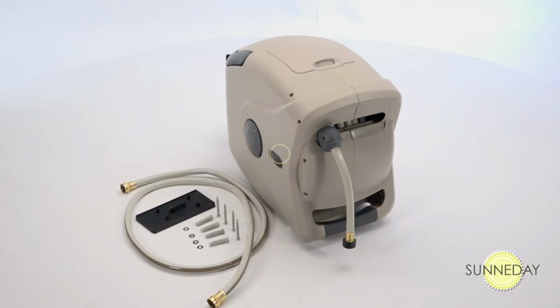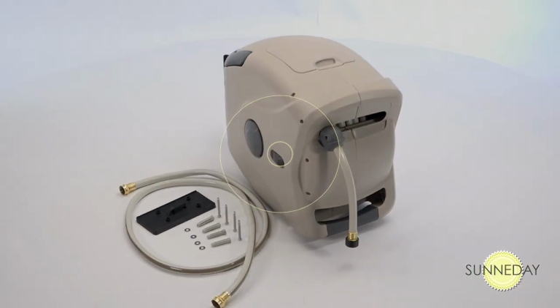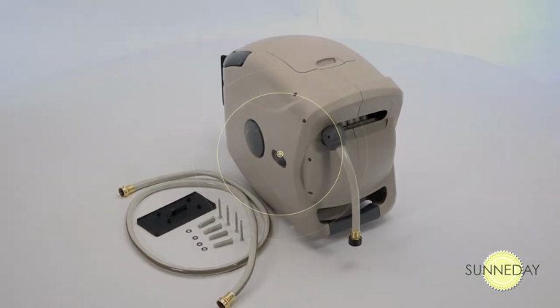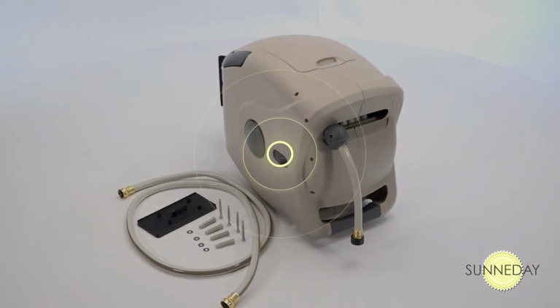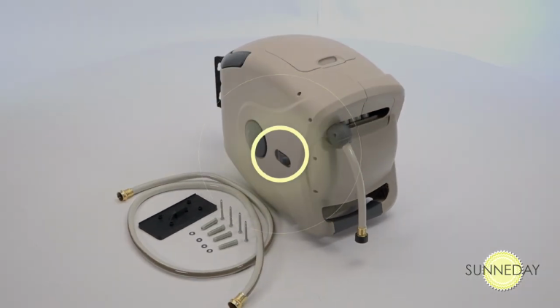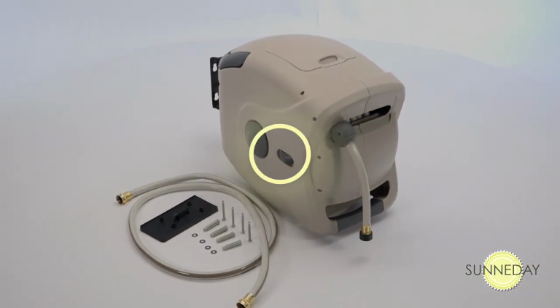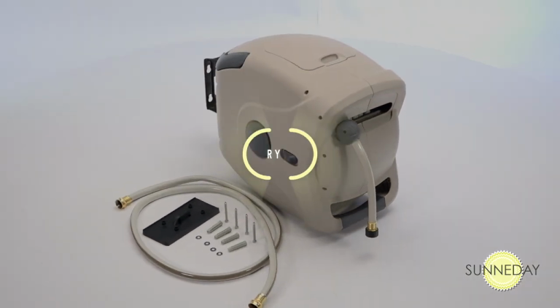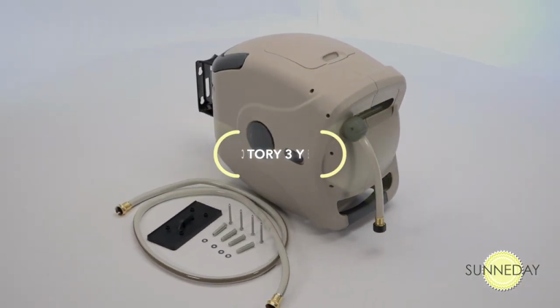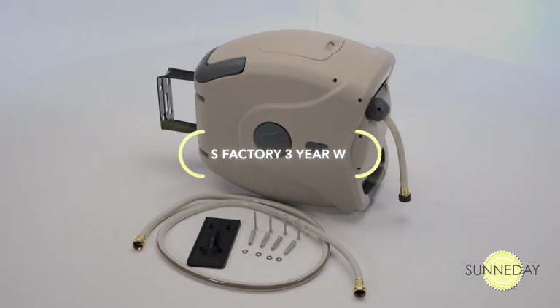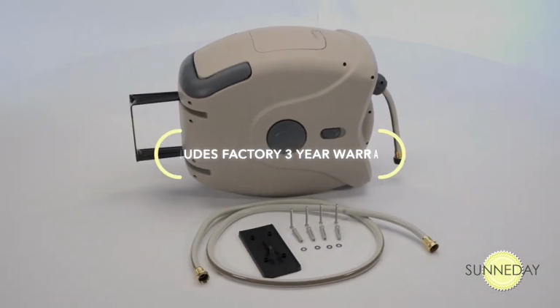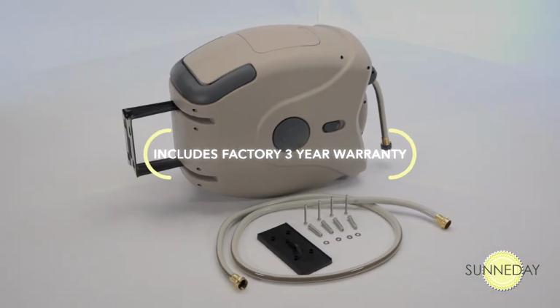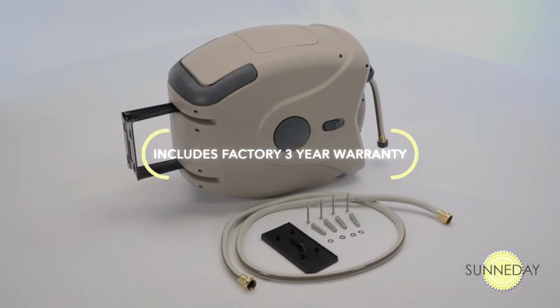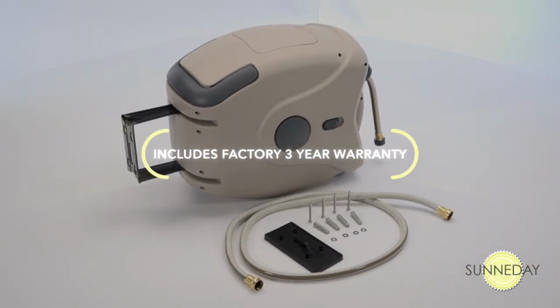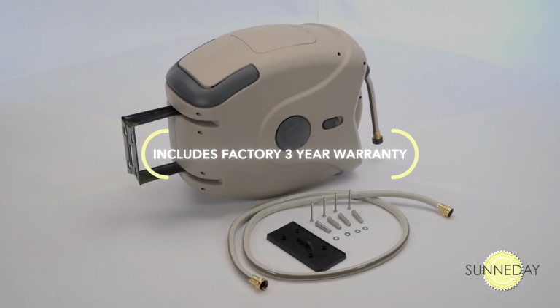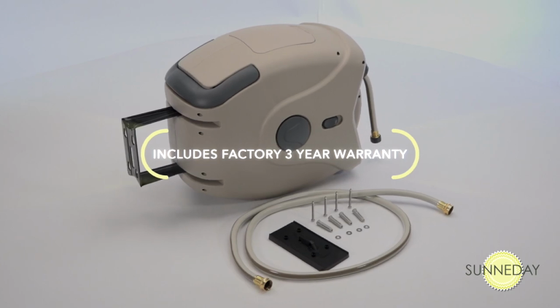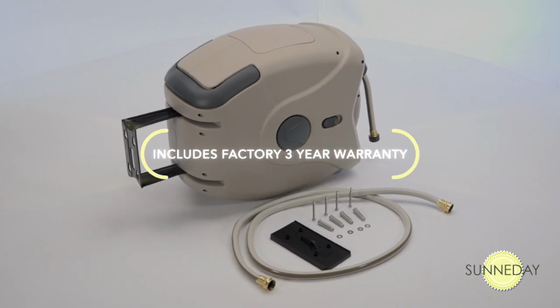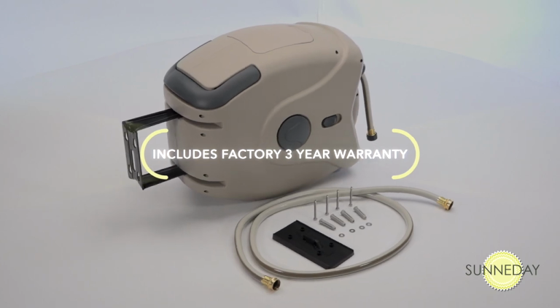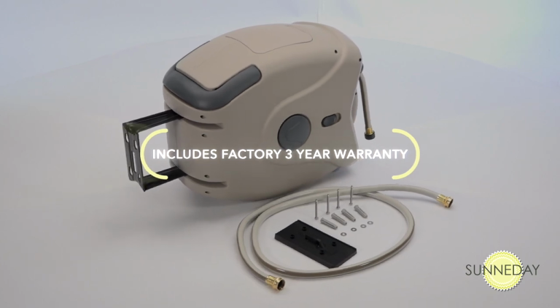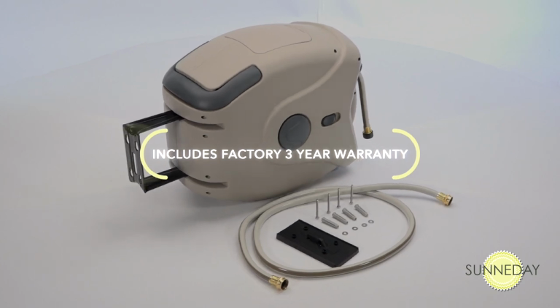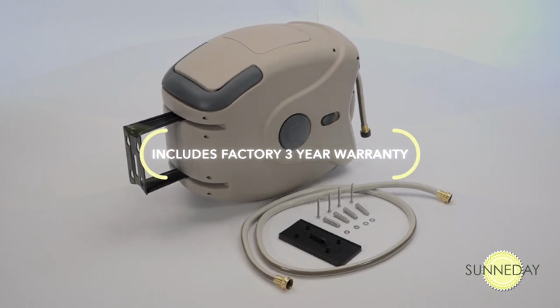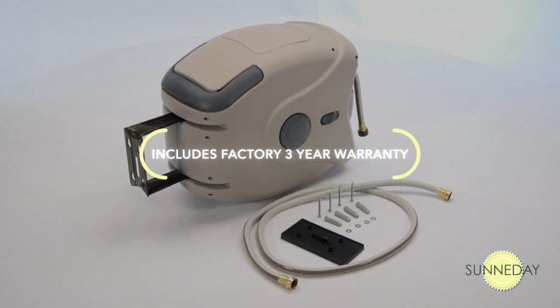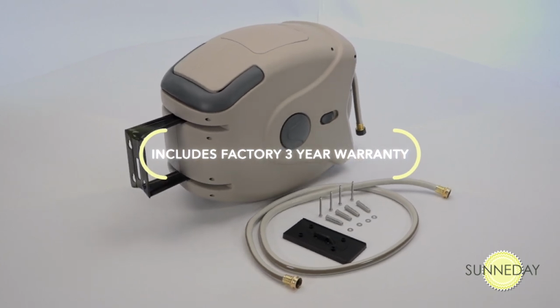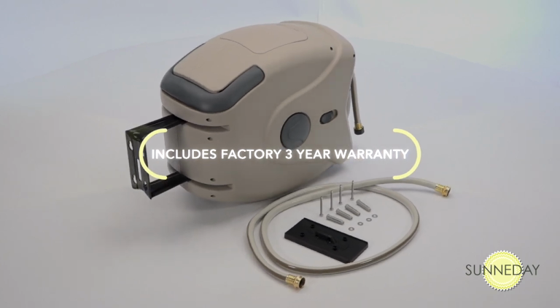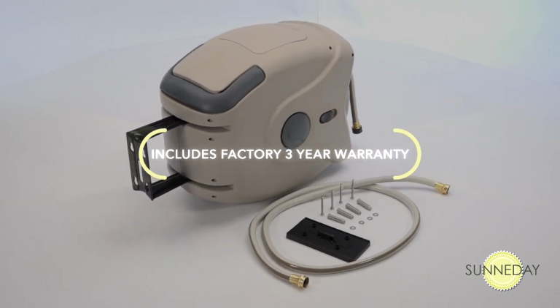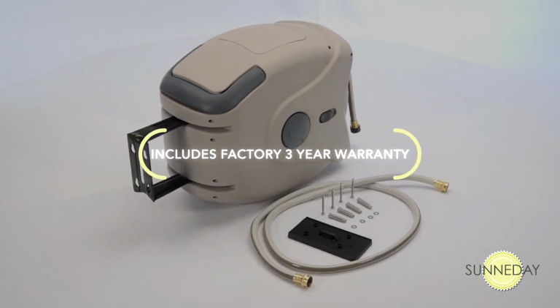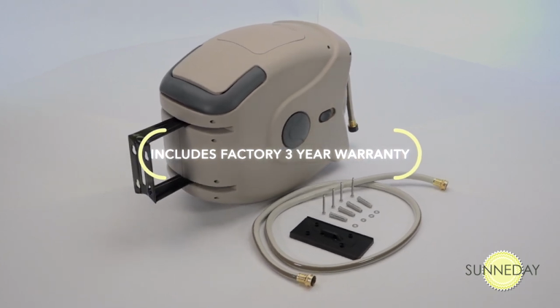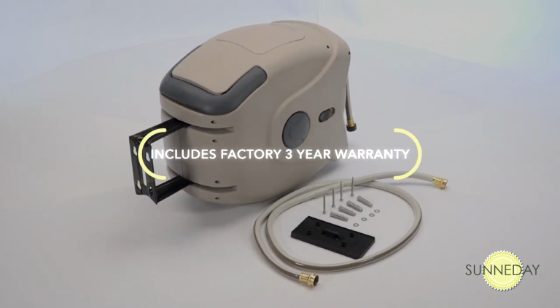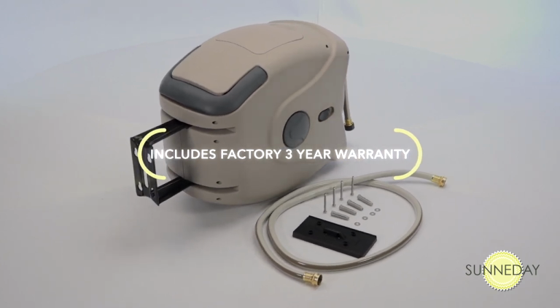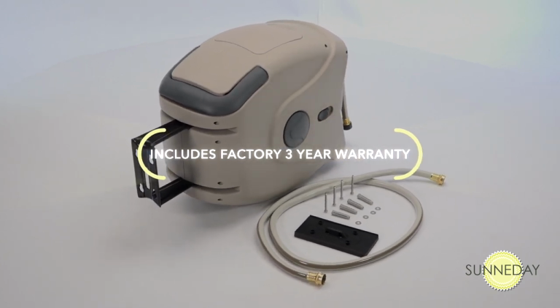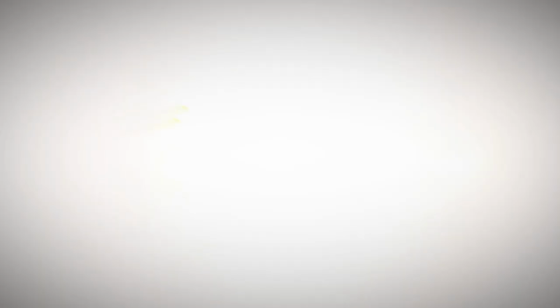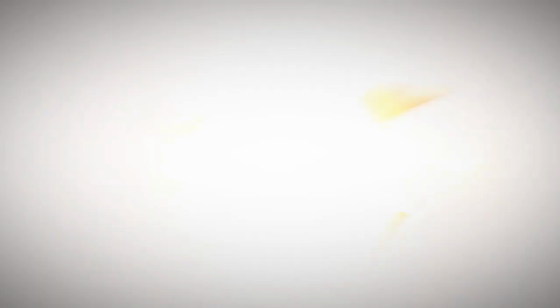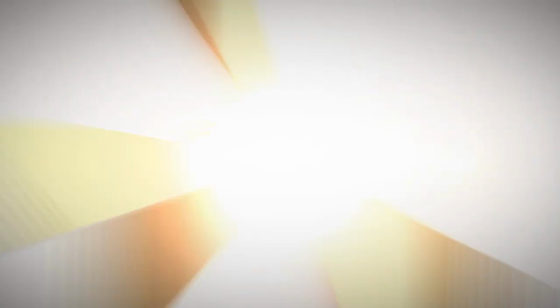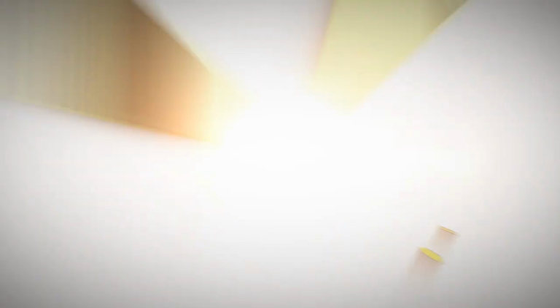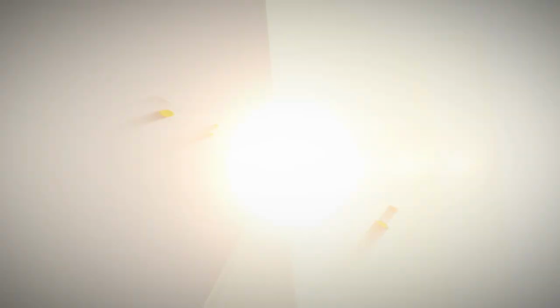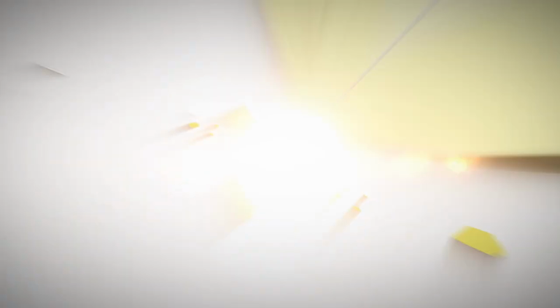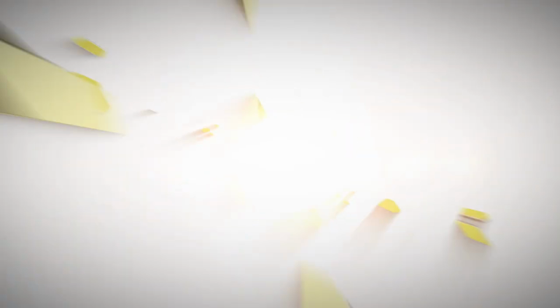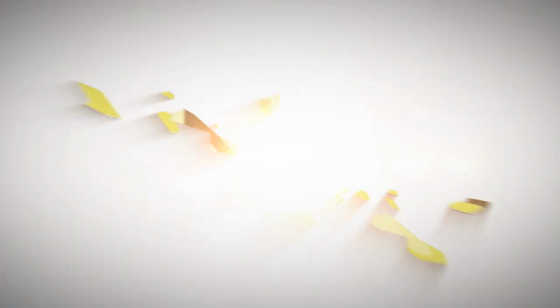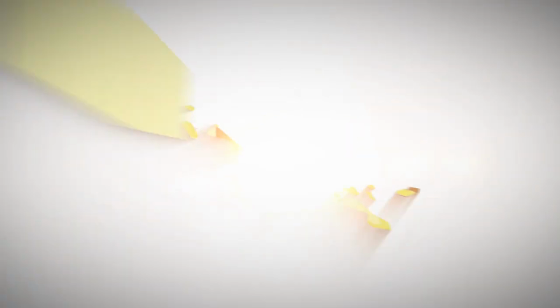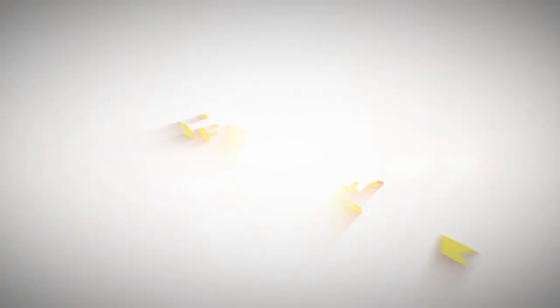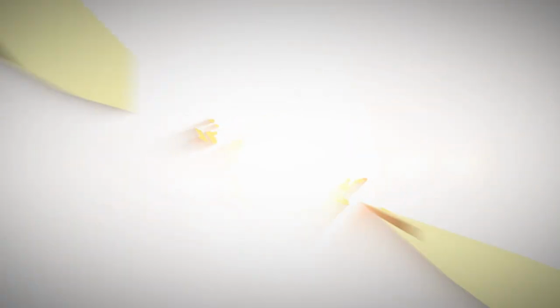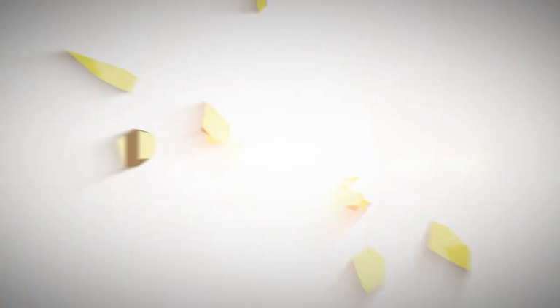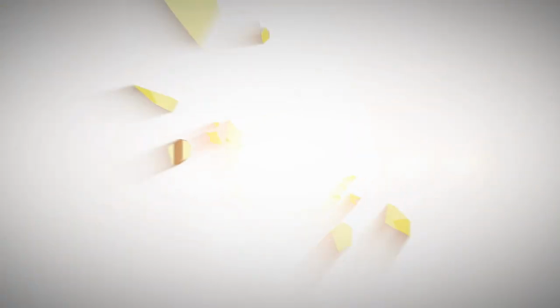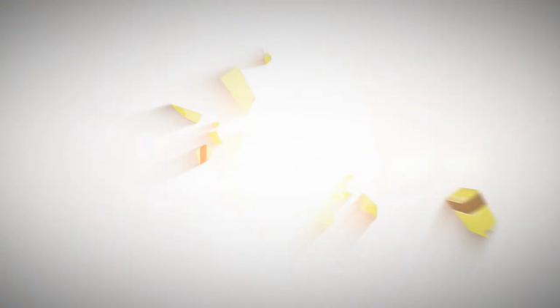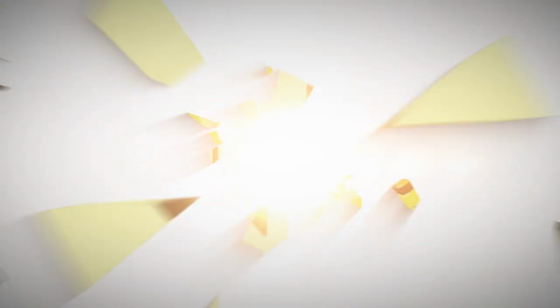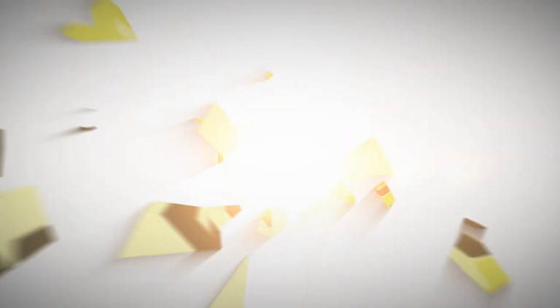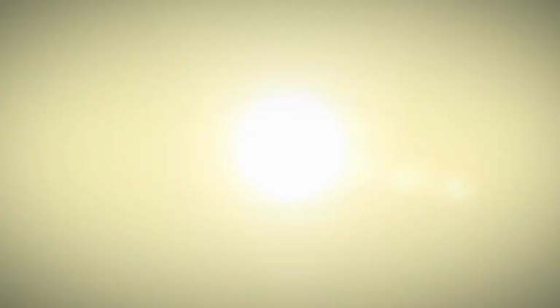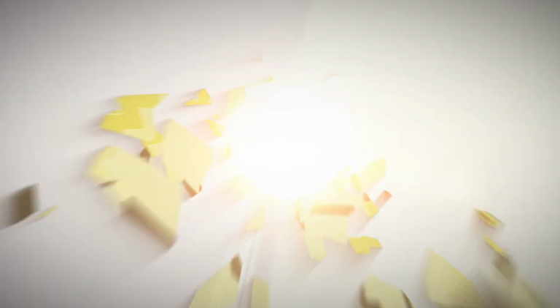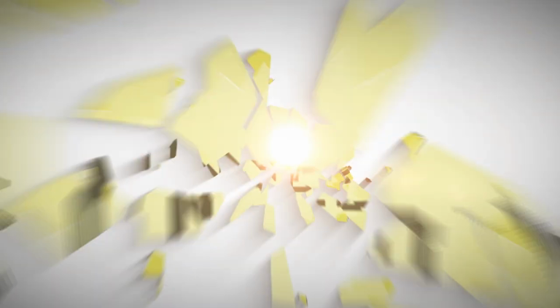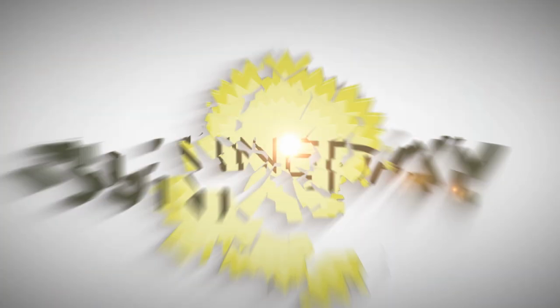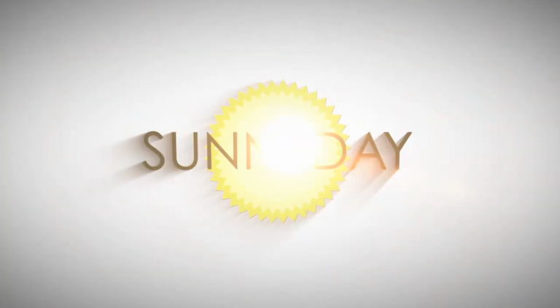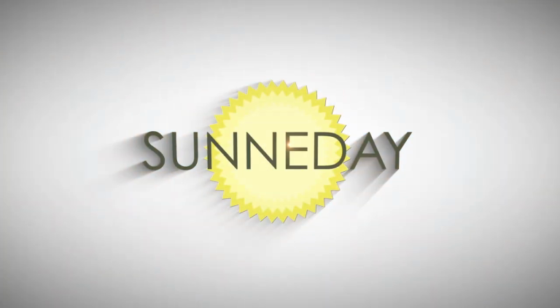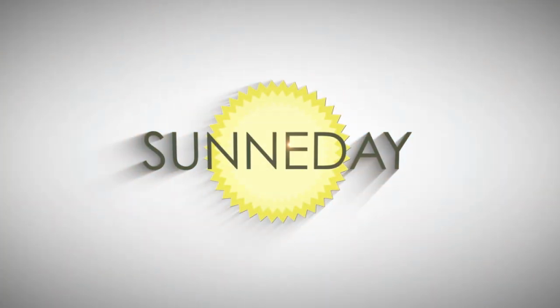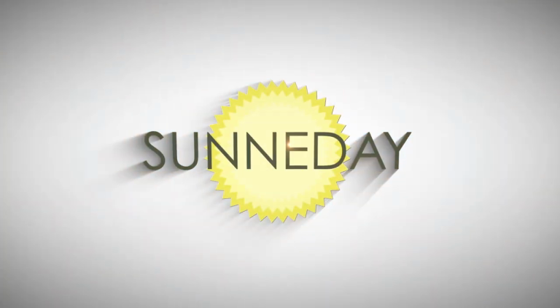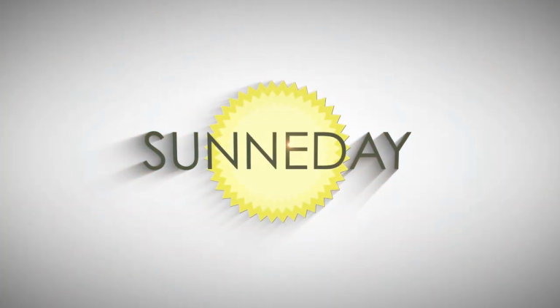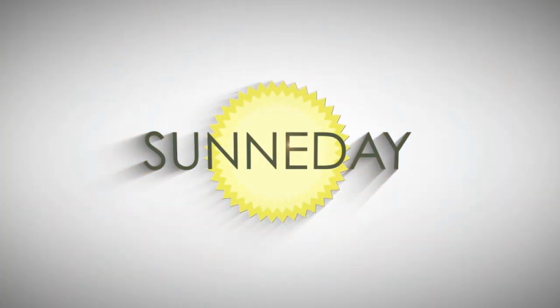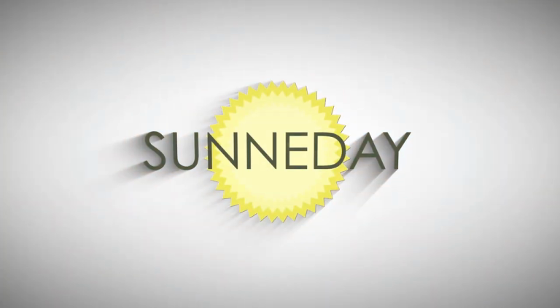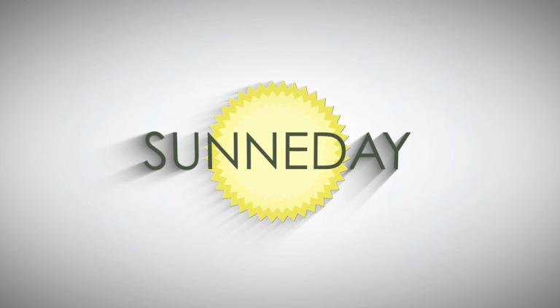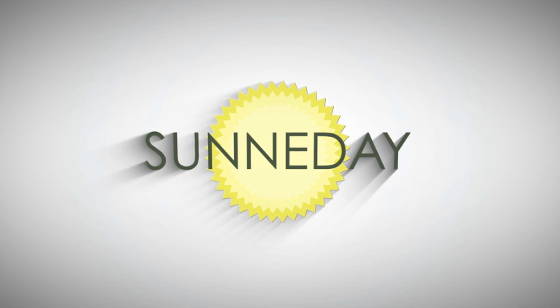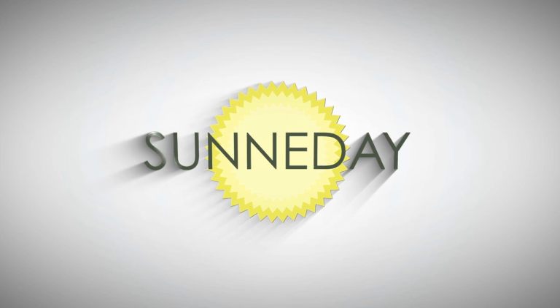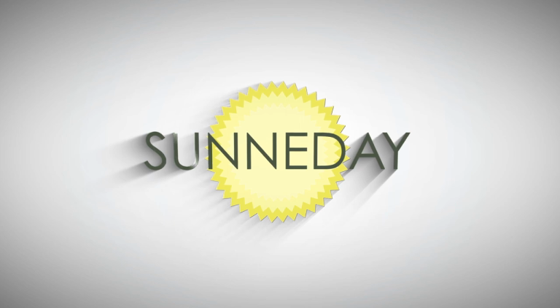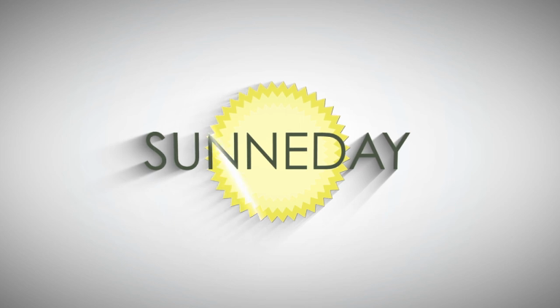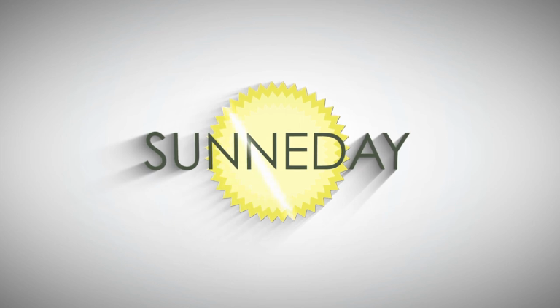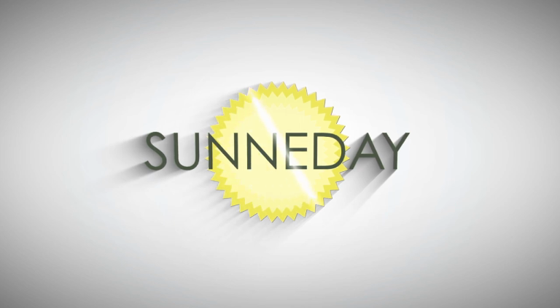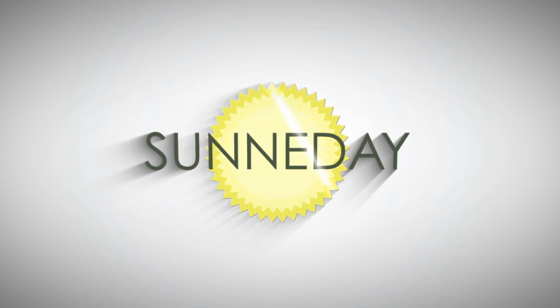The XW Series also comes with a factory three-year warranty.